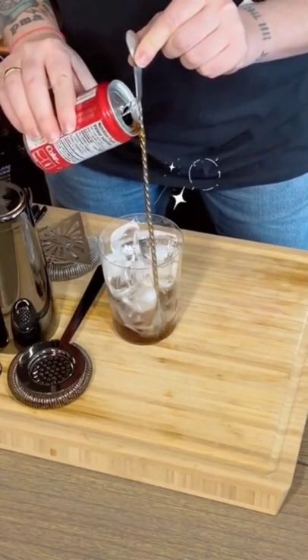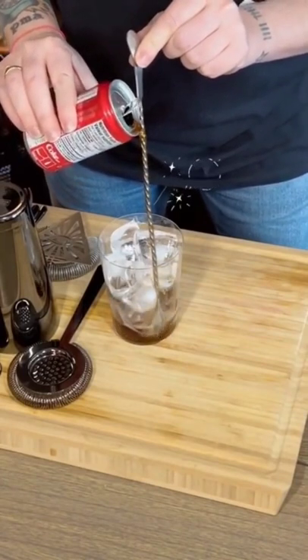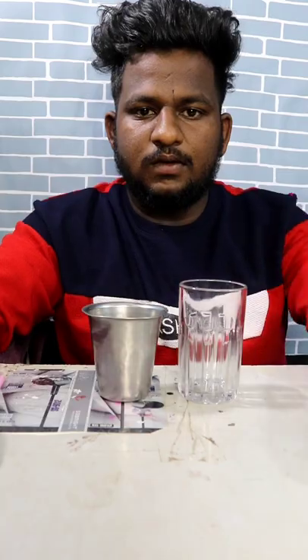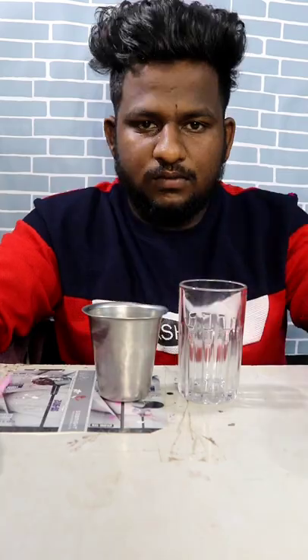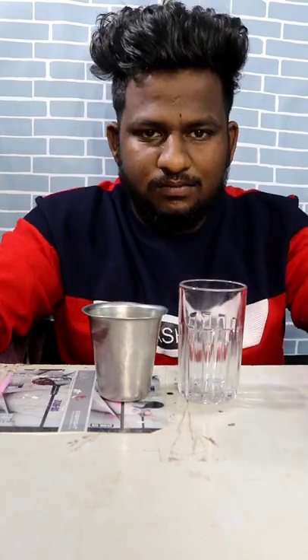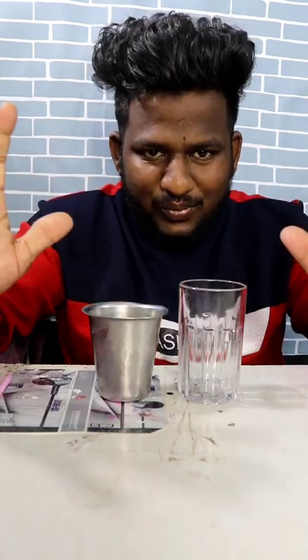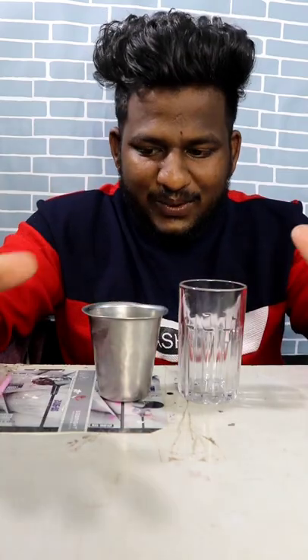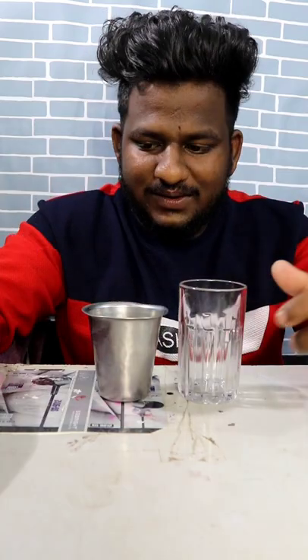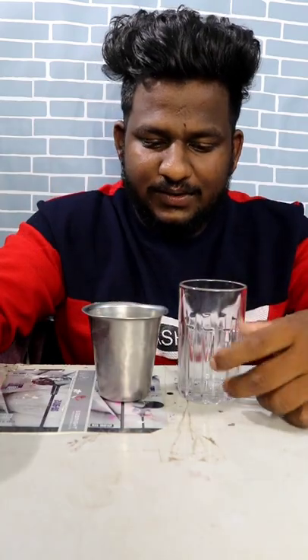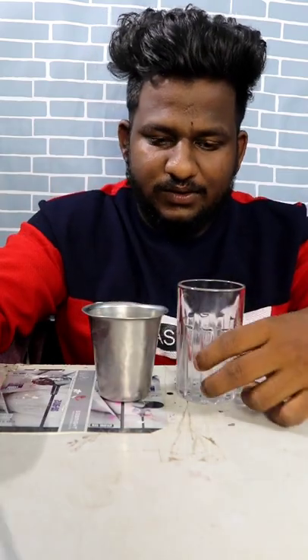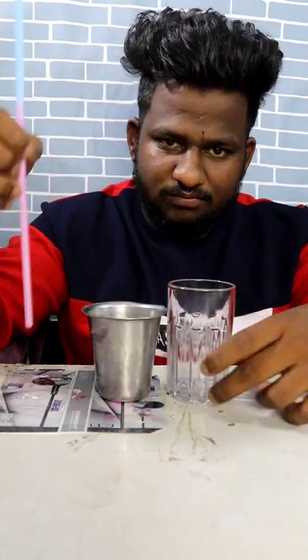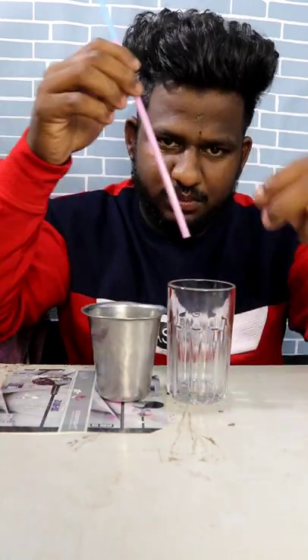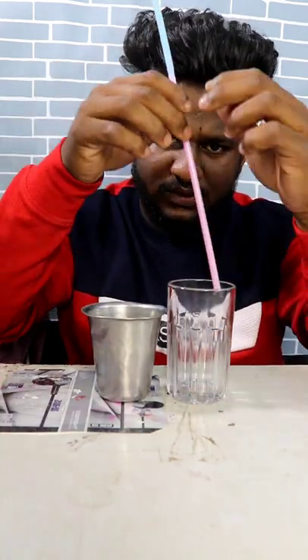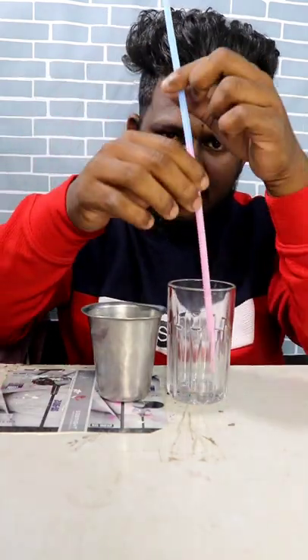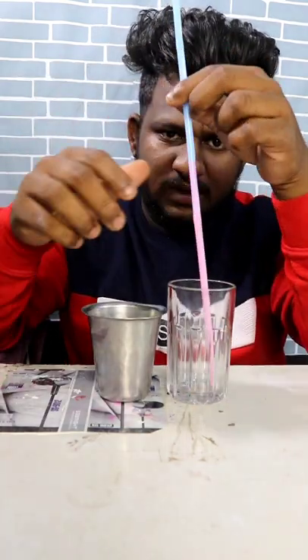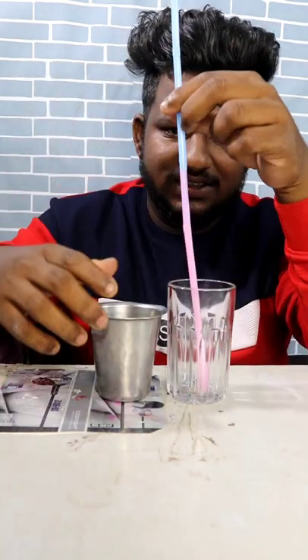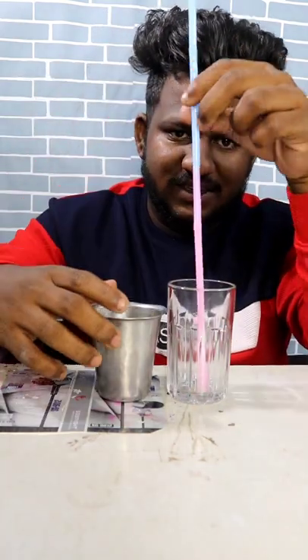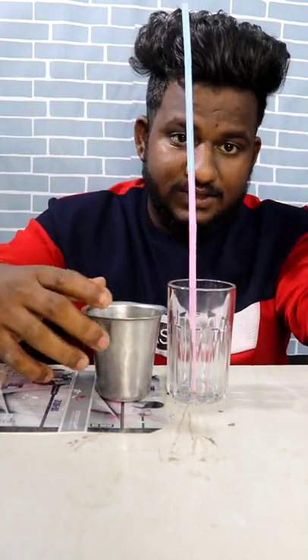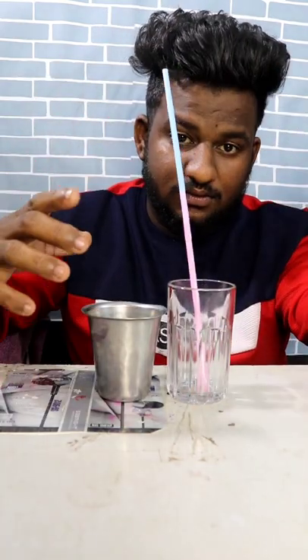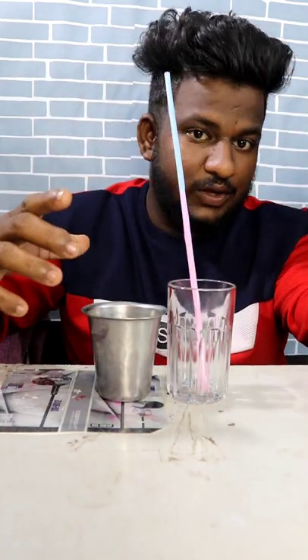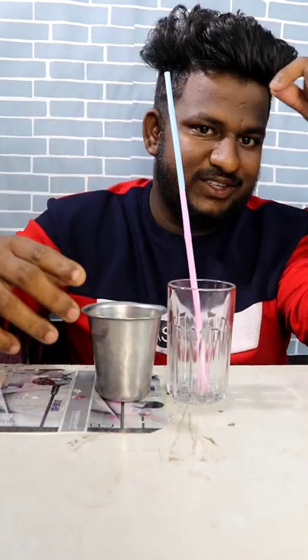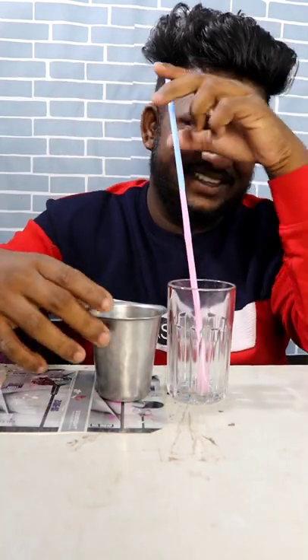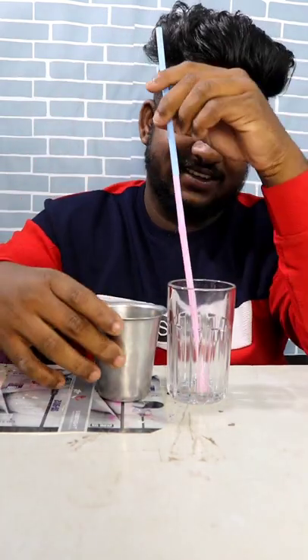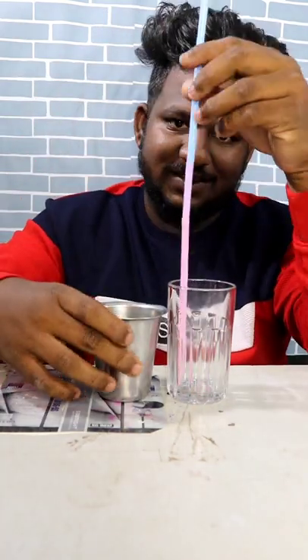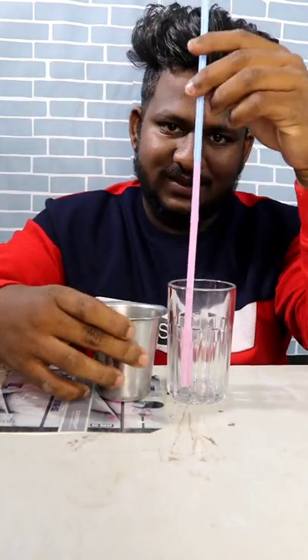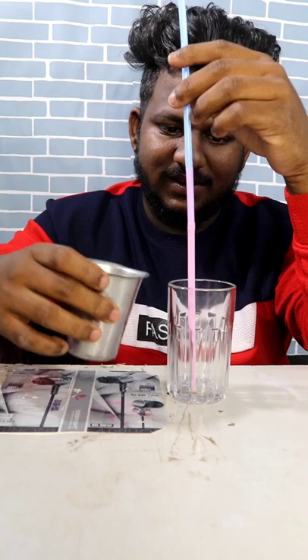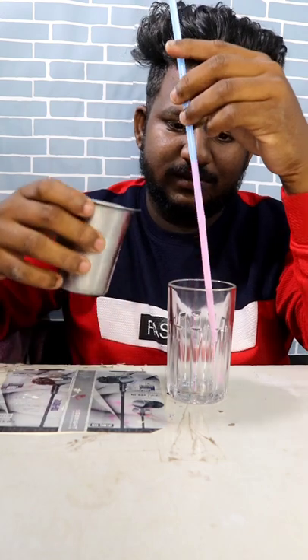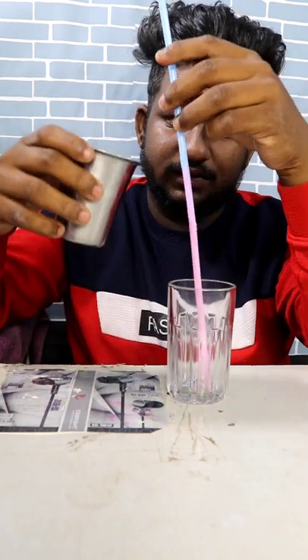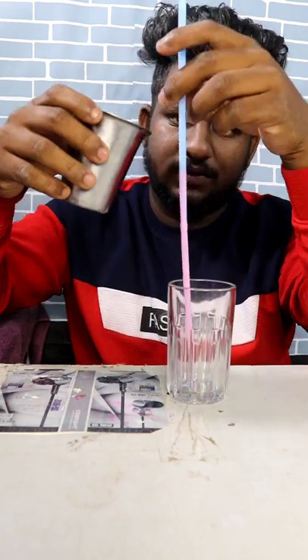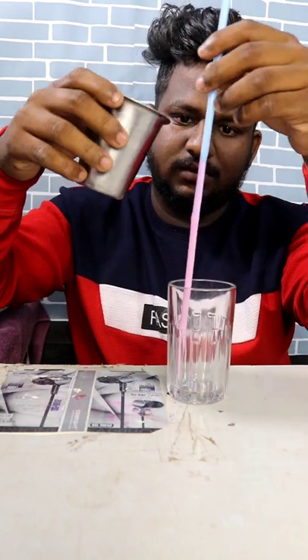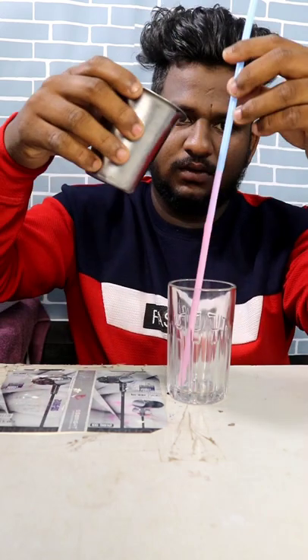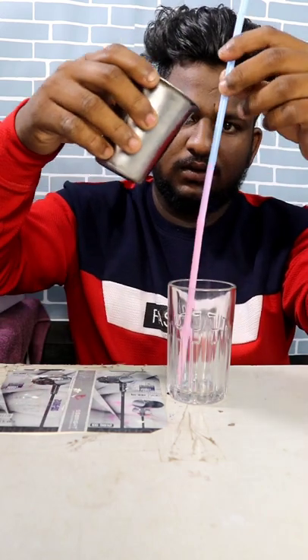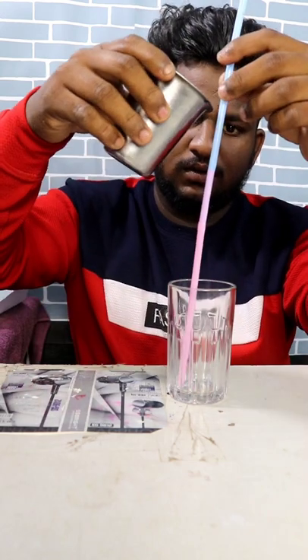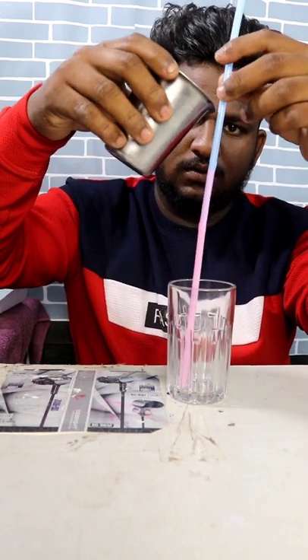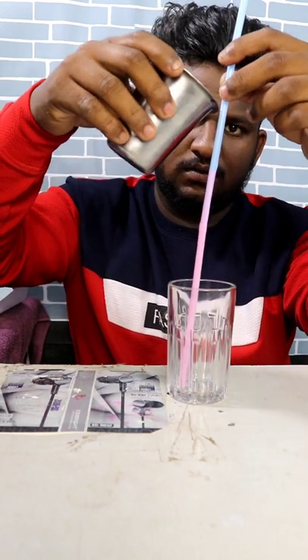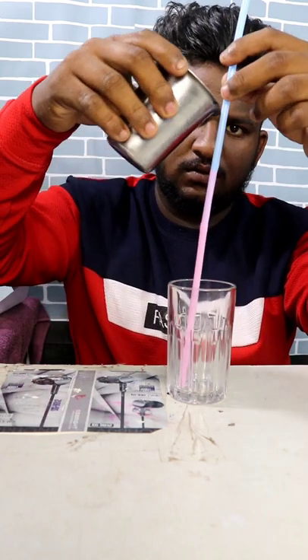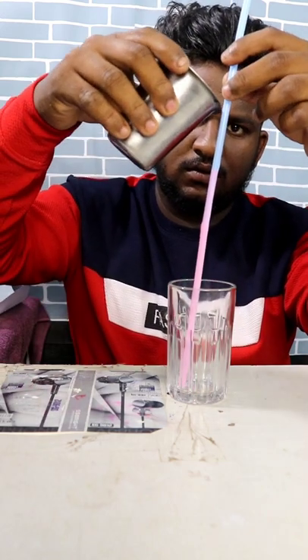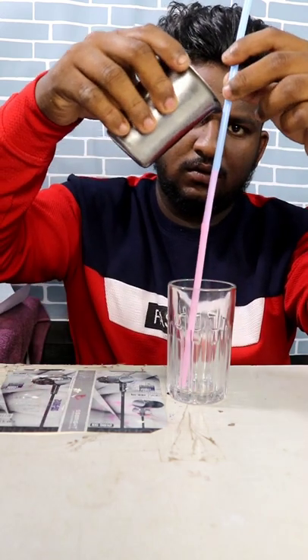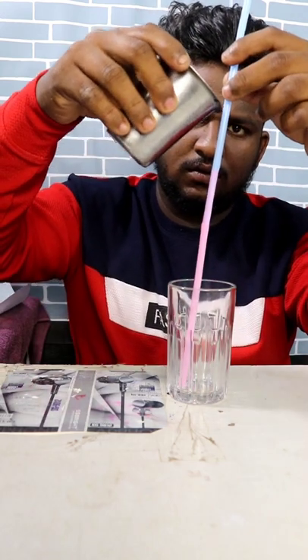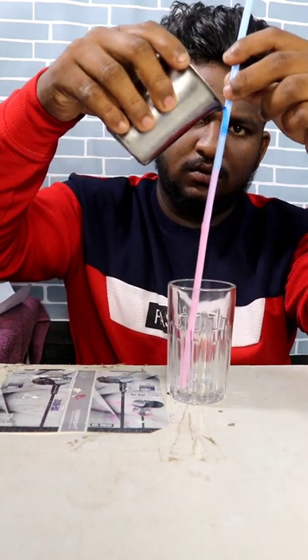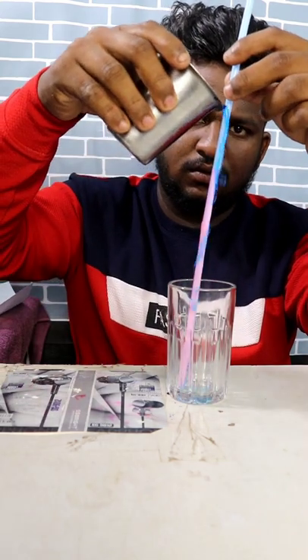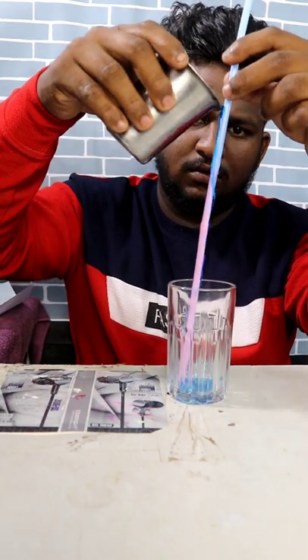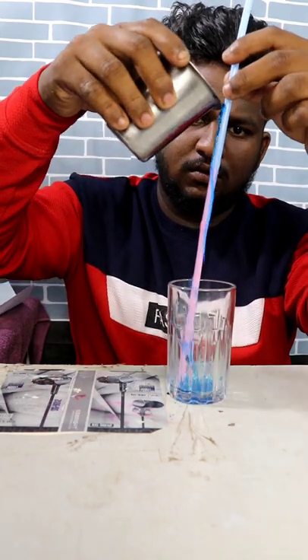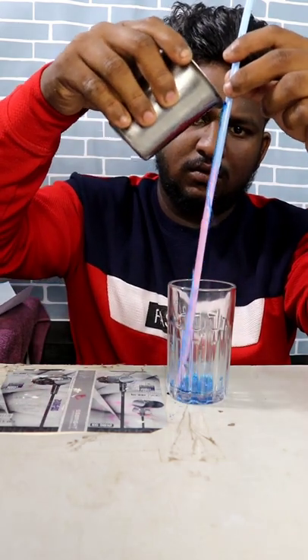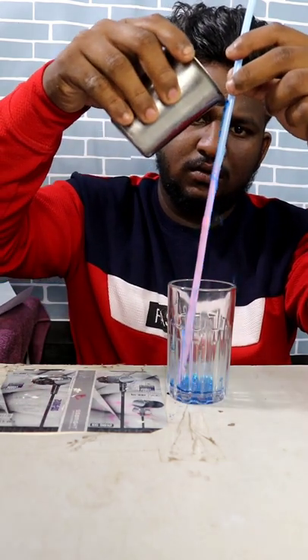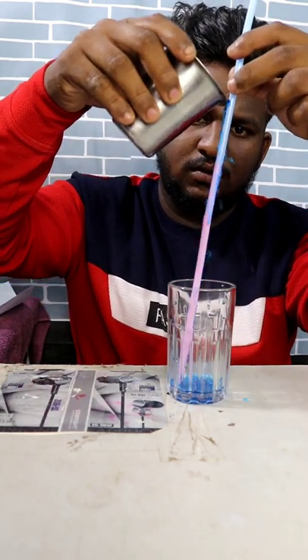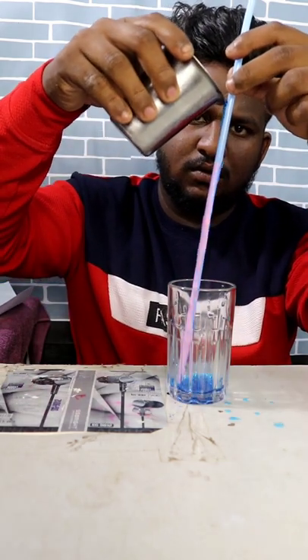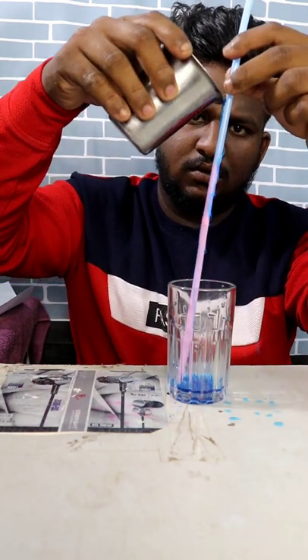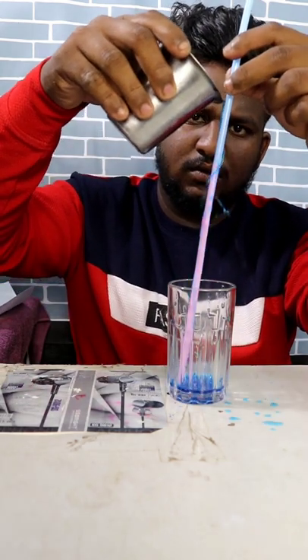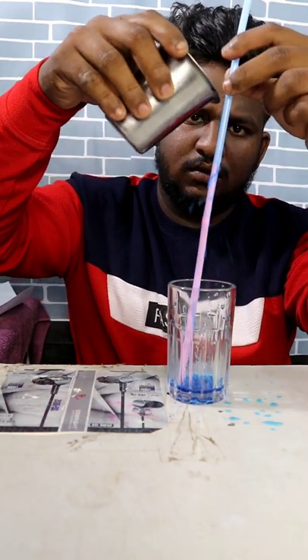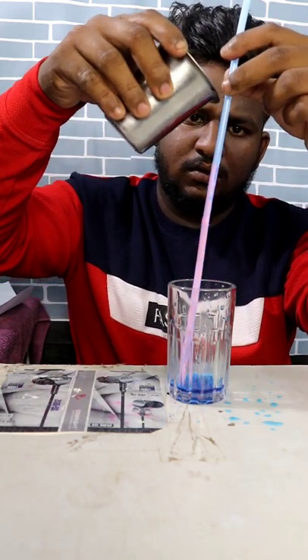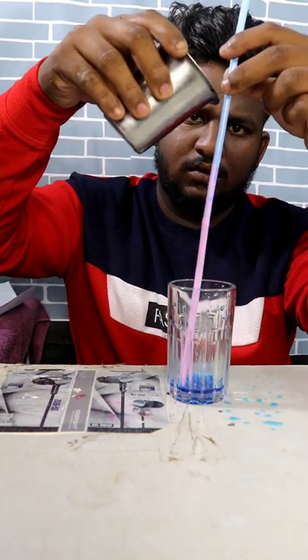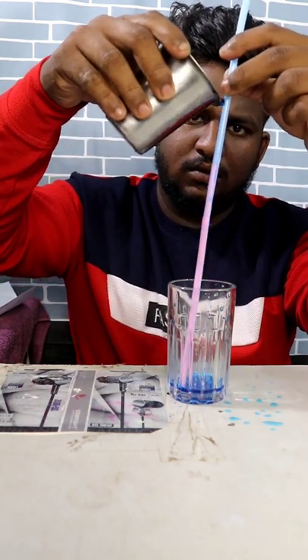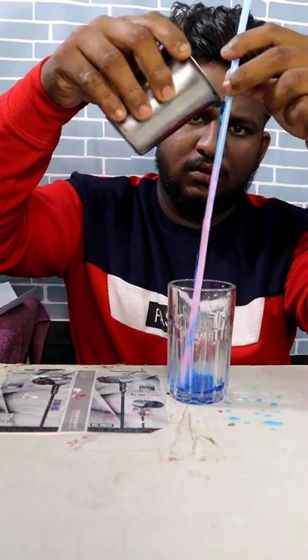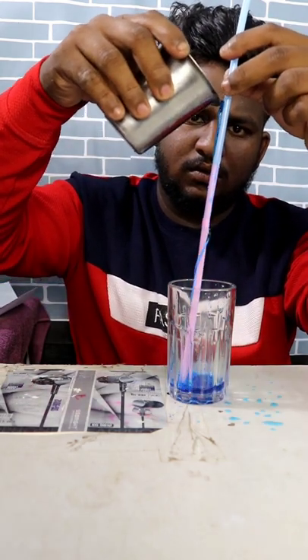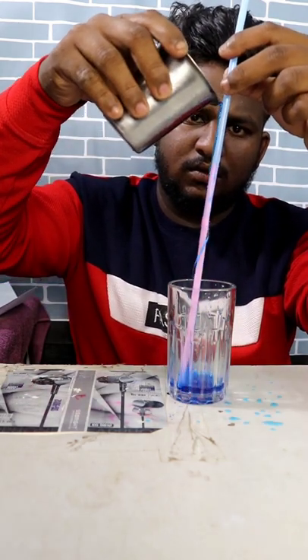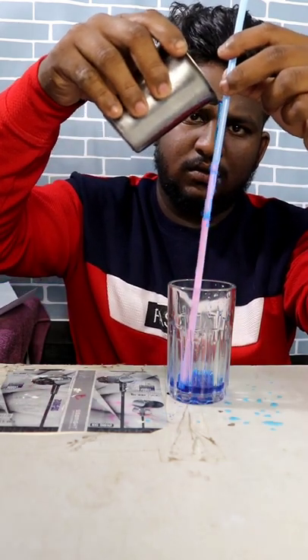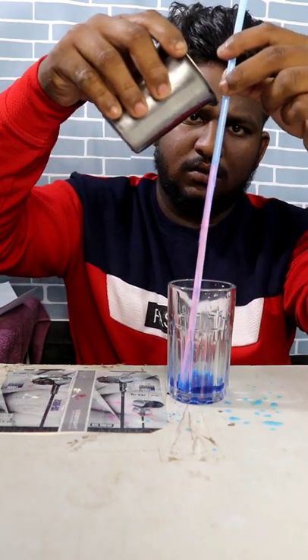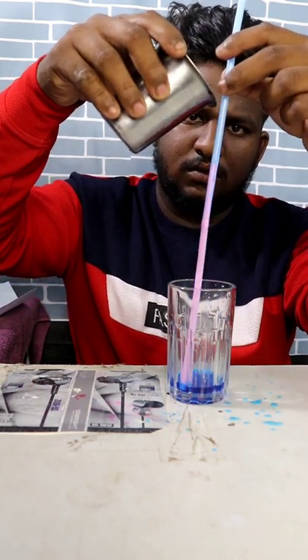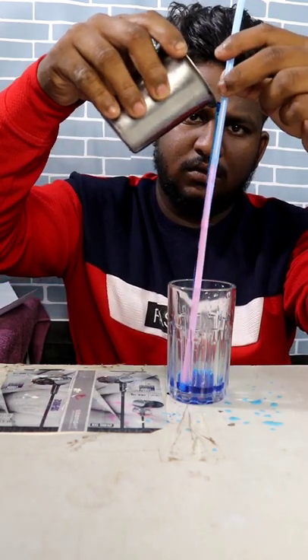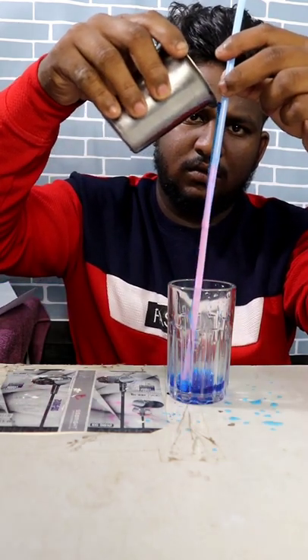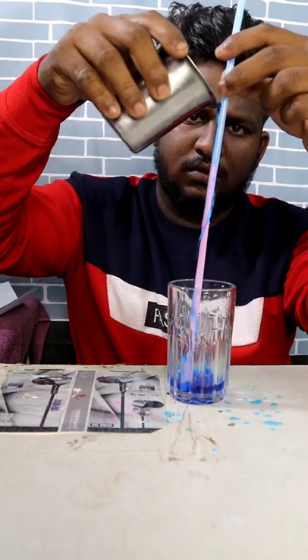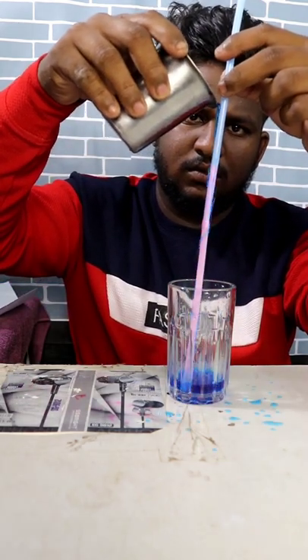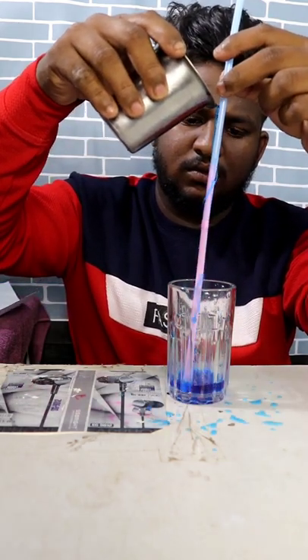In this video, let's take a glass first. Let's take a straw in a cup of coffee. Let's take a color of the juice. Let's take a little bit of water.